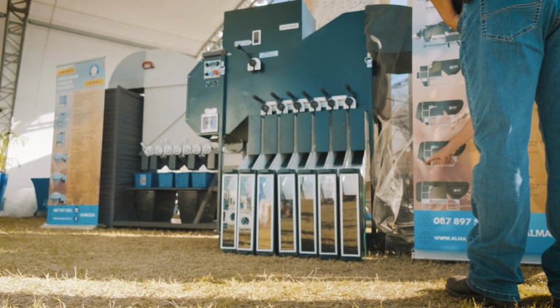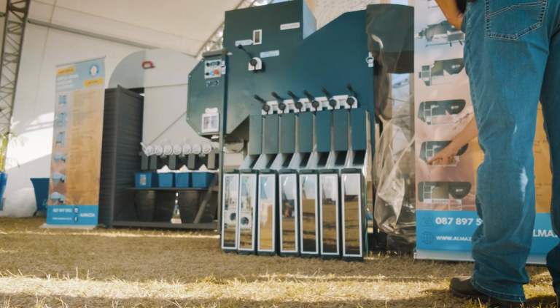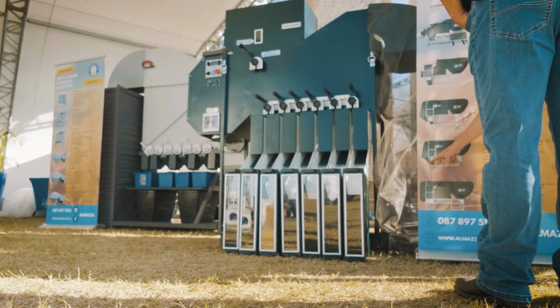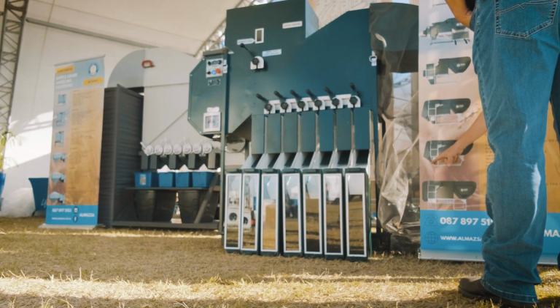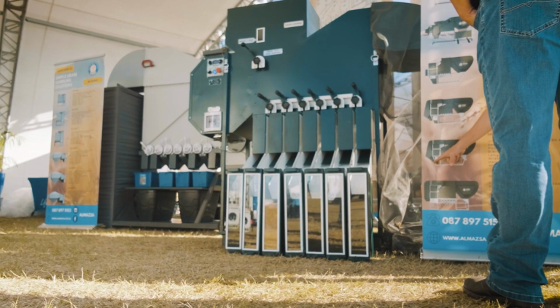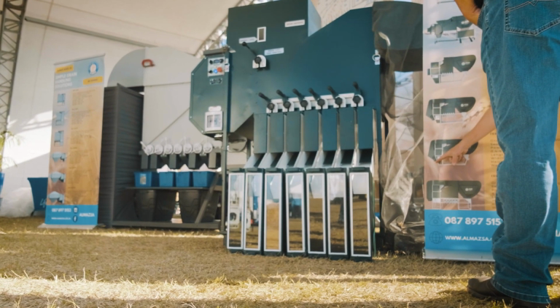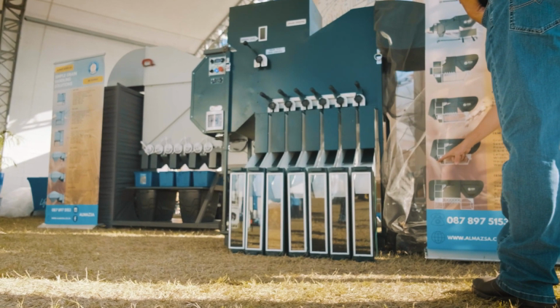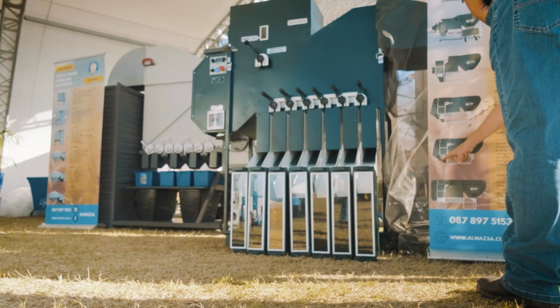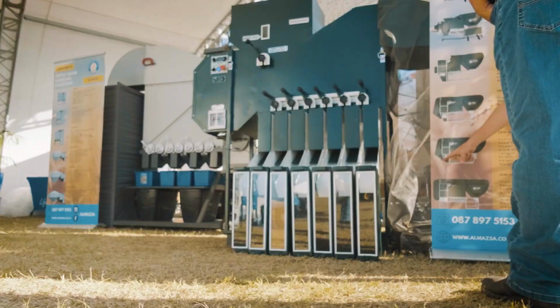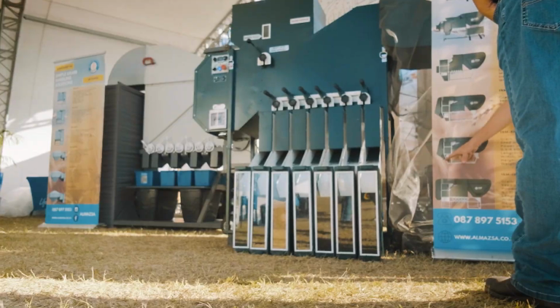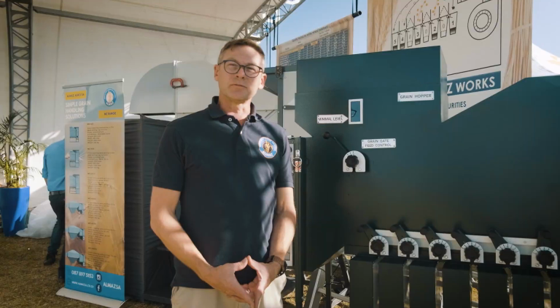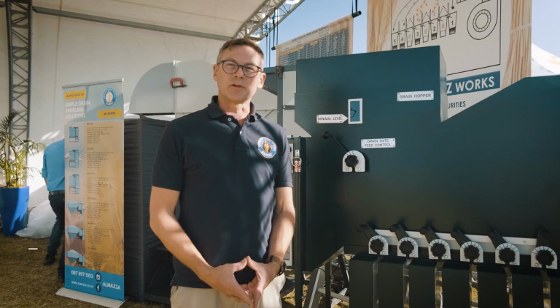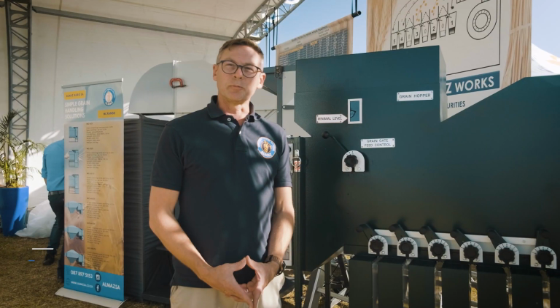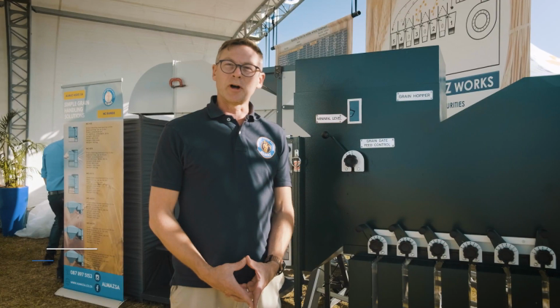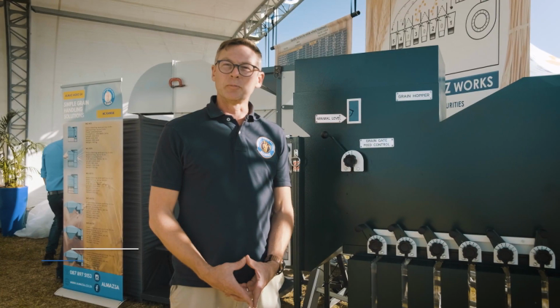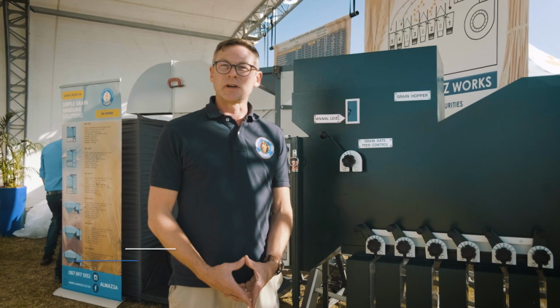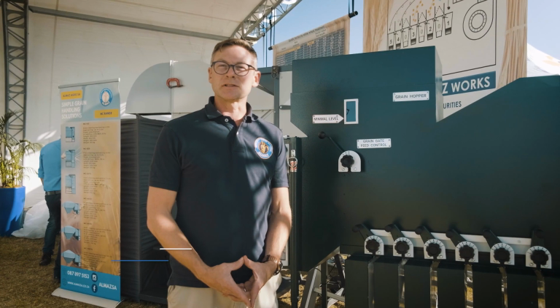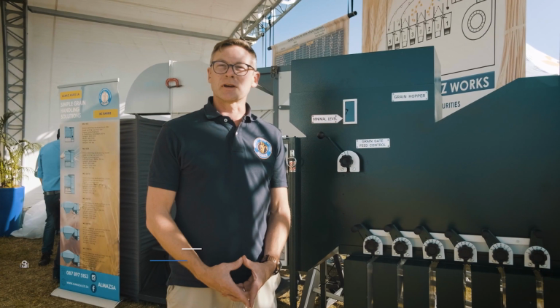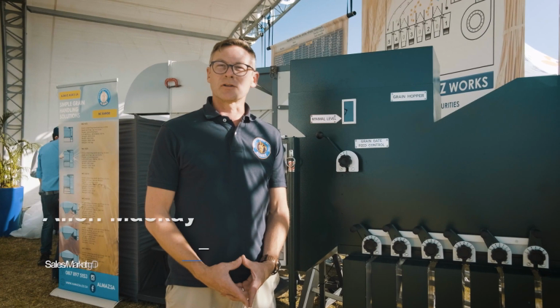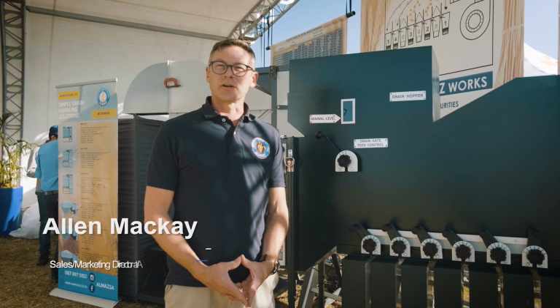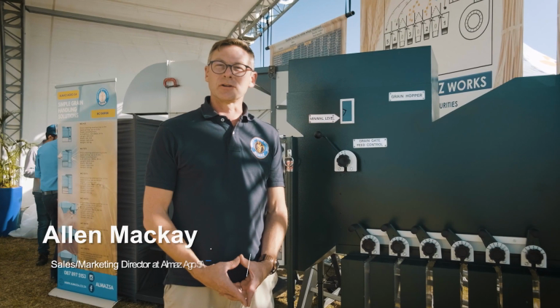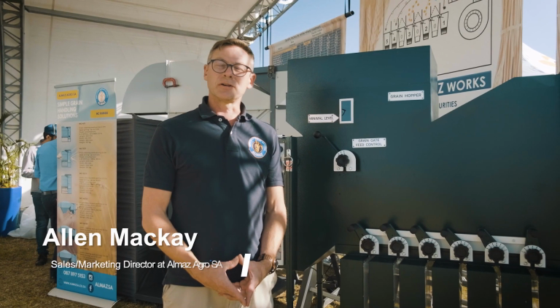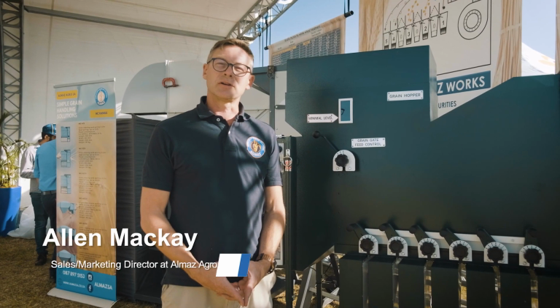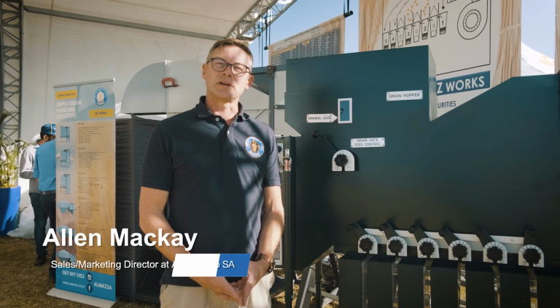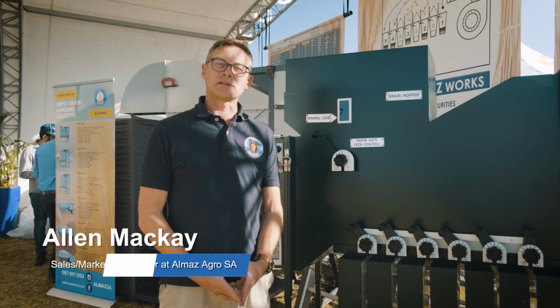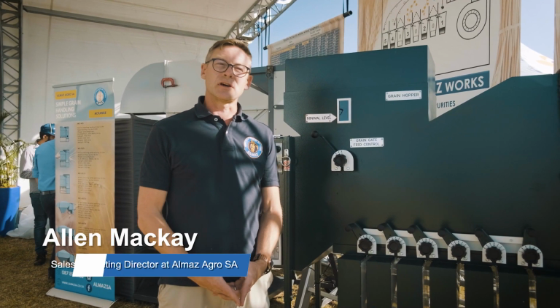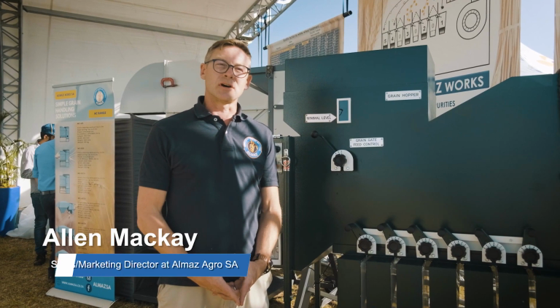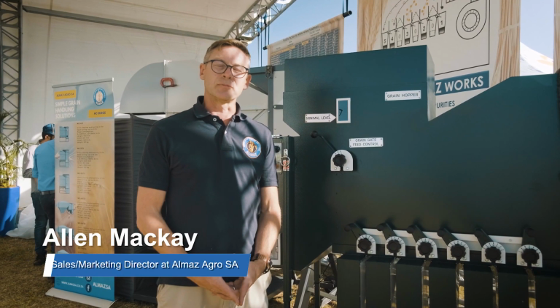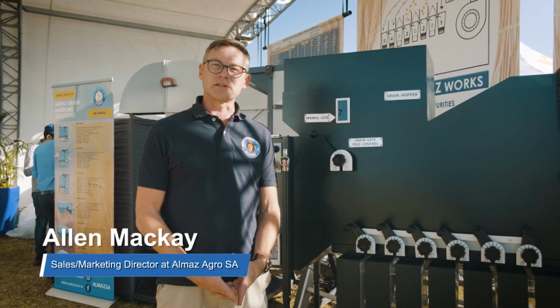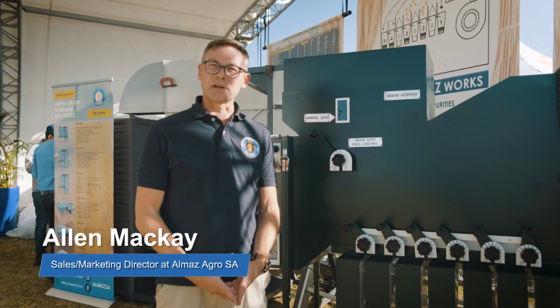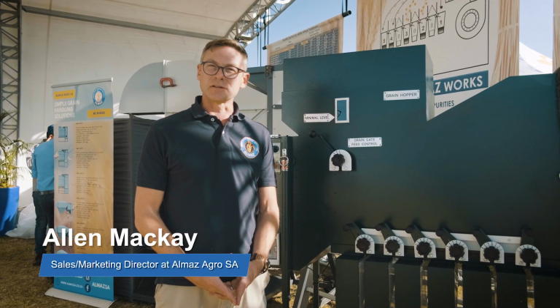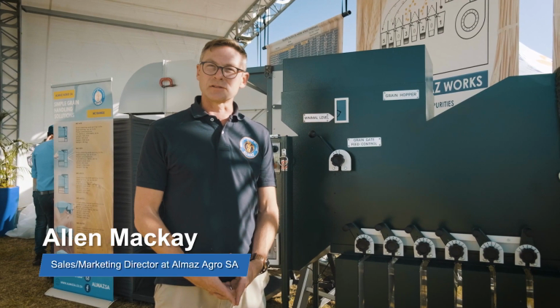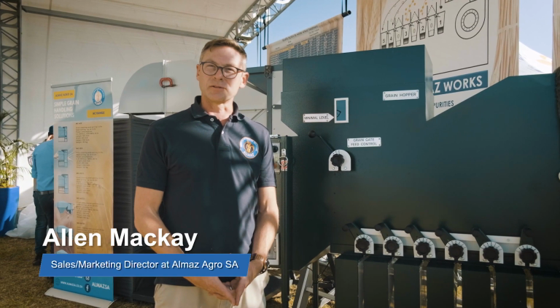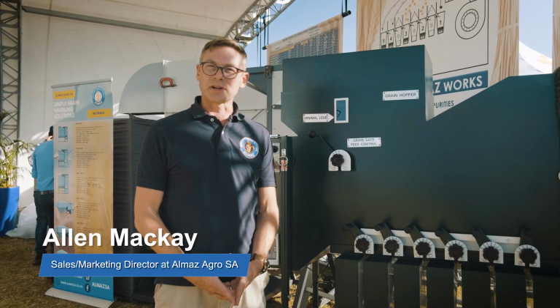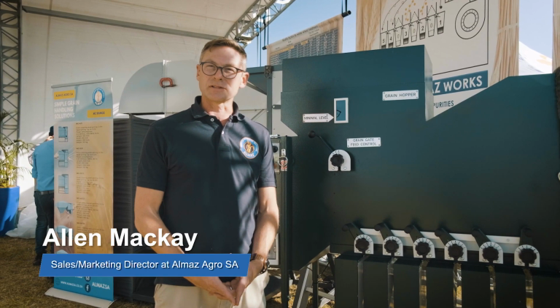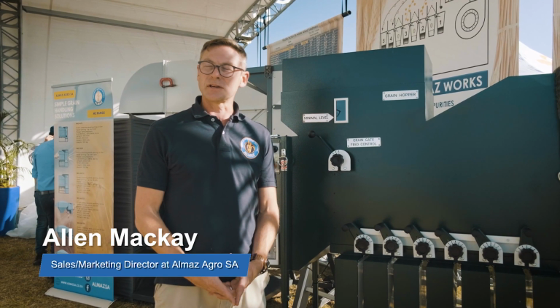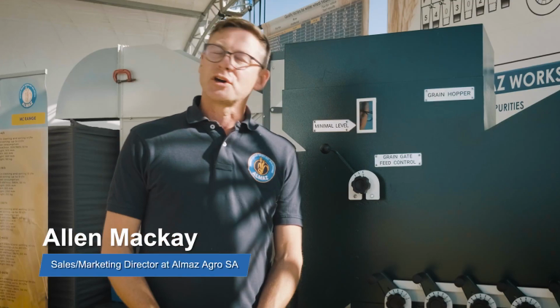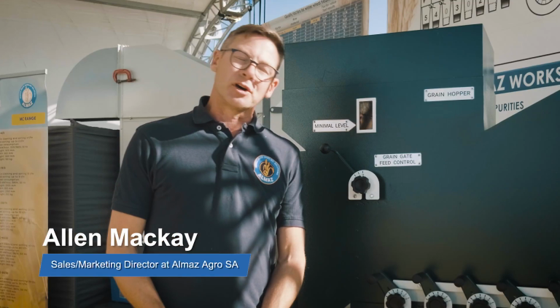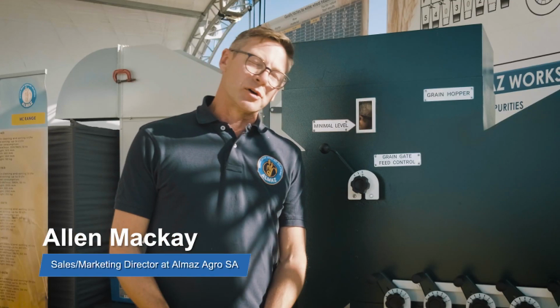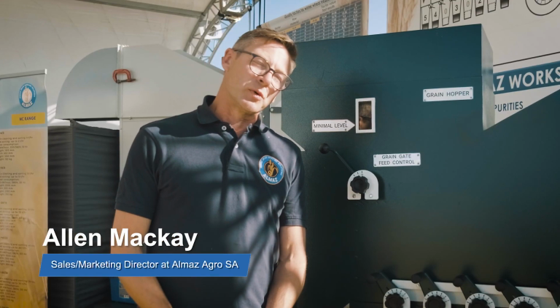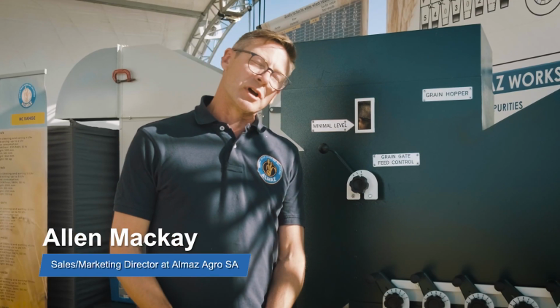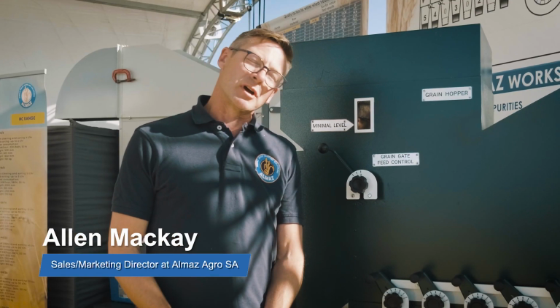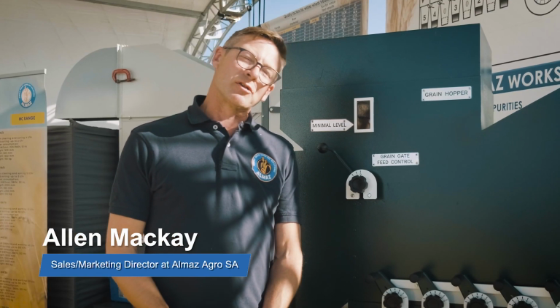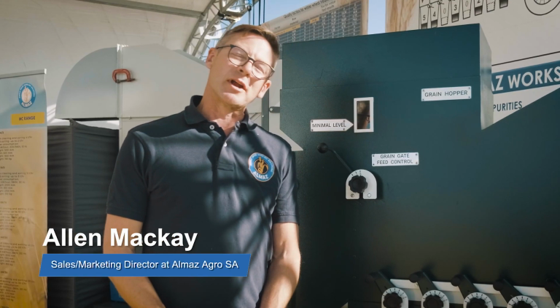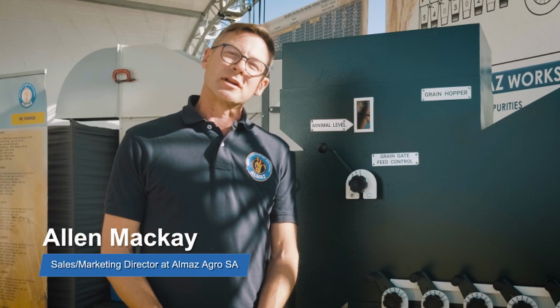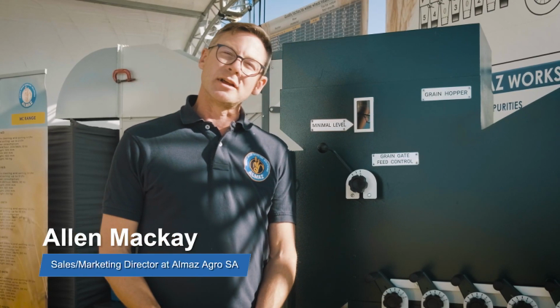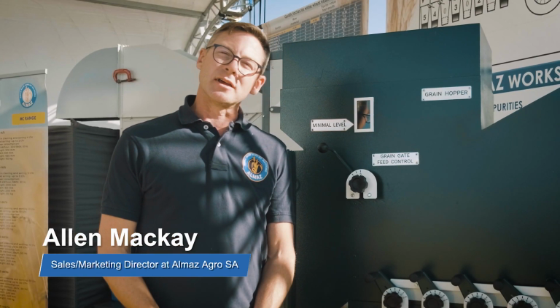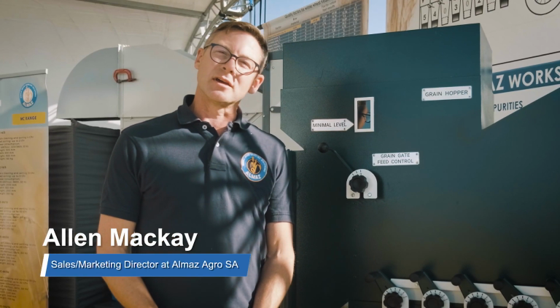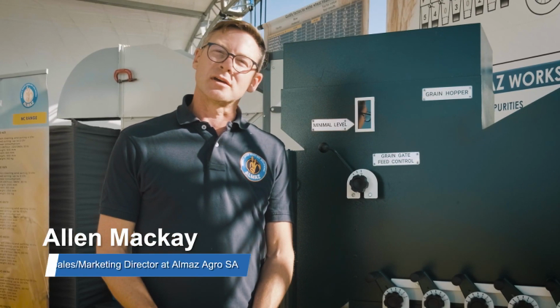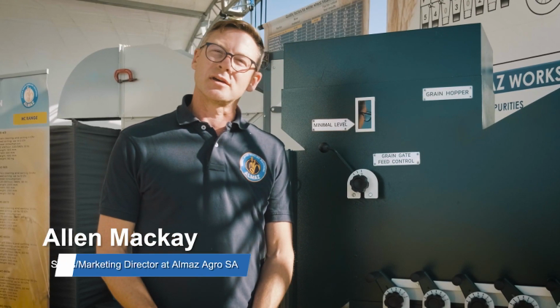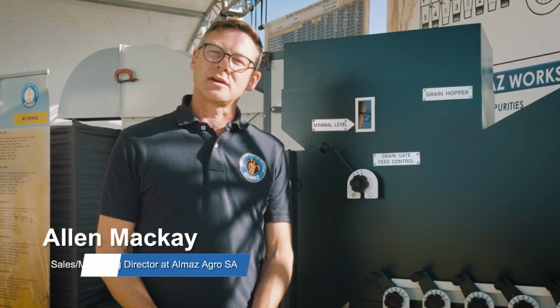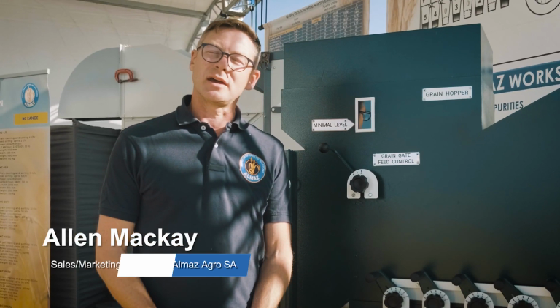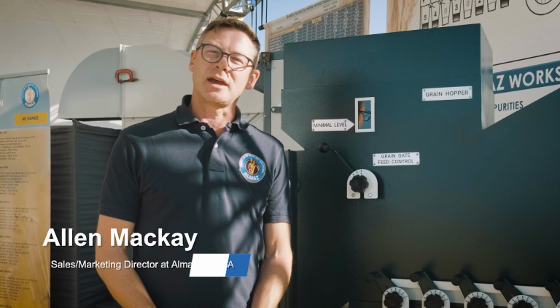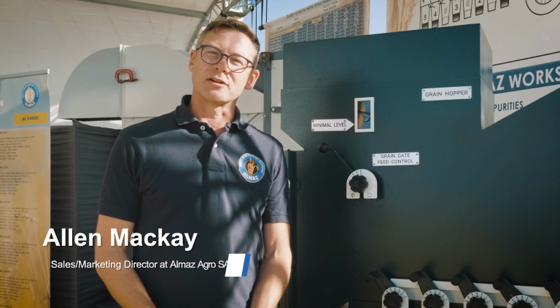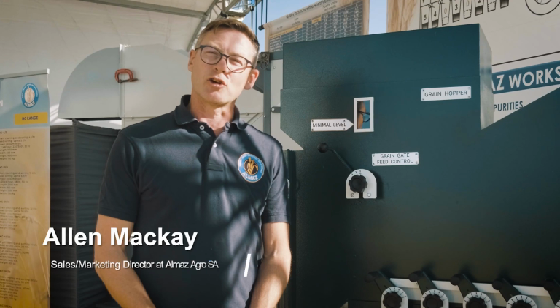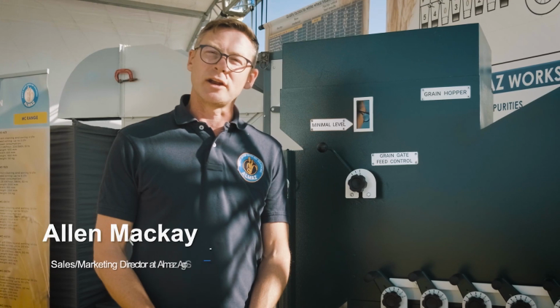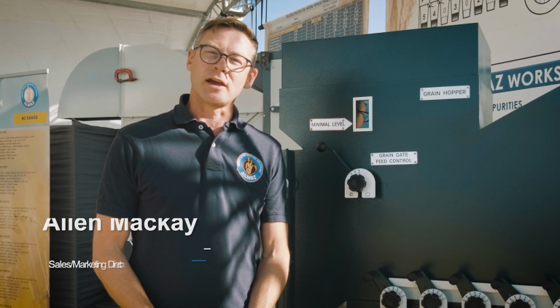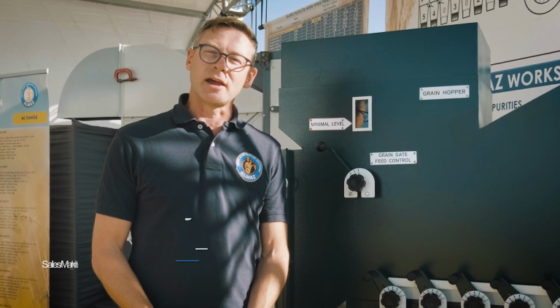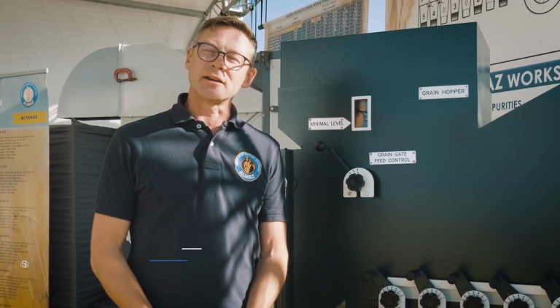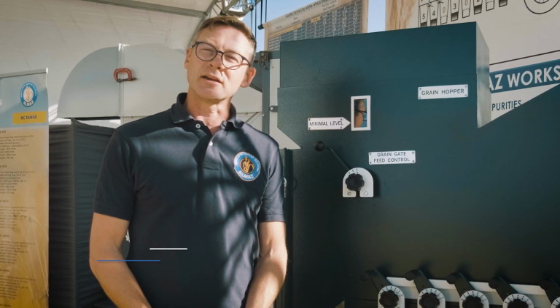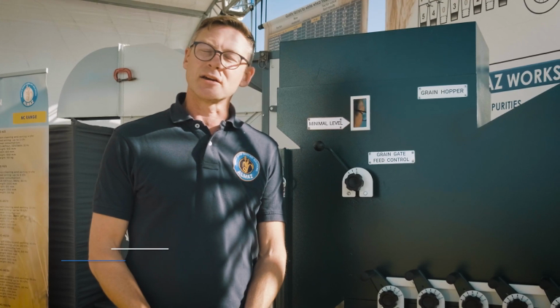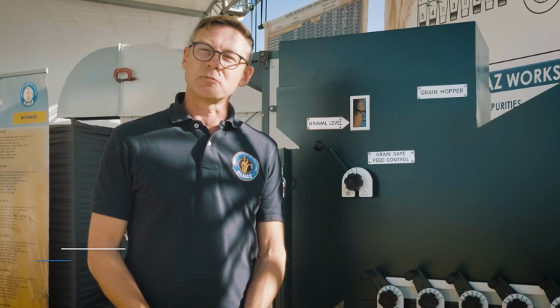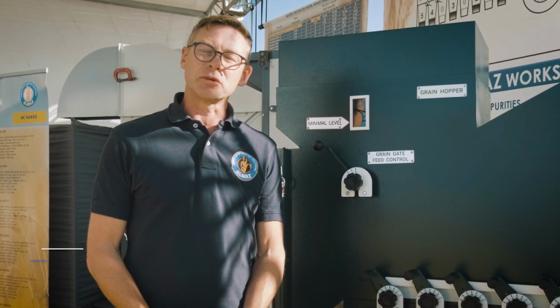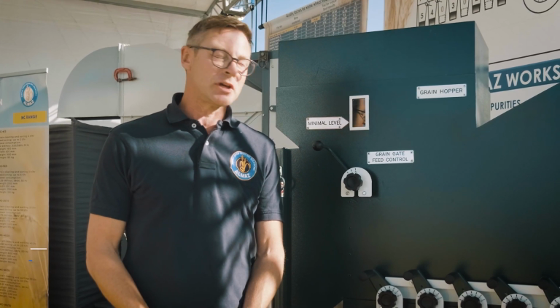Hi, I'm Alan from Olmaz Agro SA. I'm the sales director. We're a grain cleaning and grain handling company.